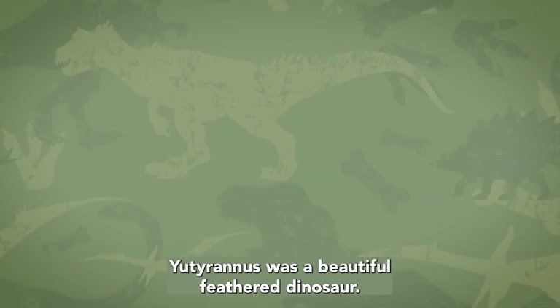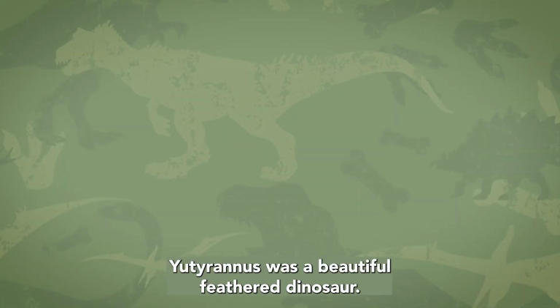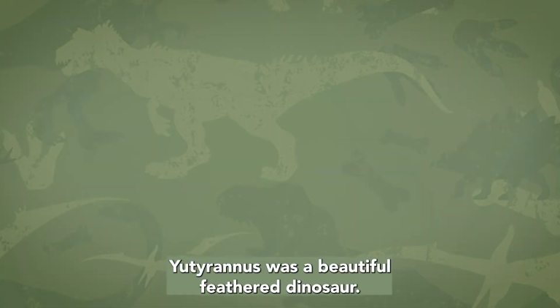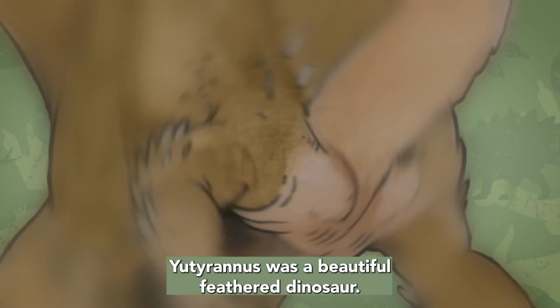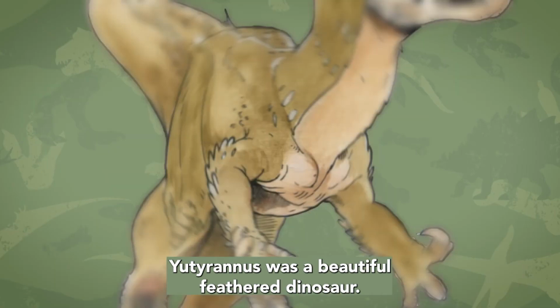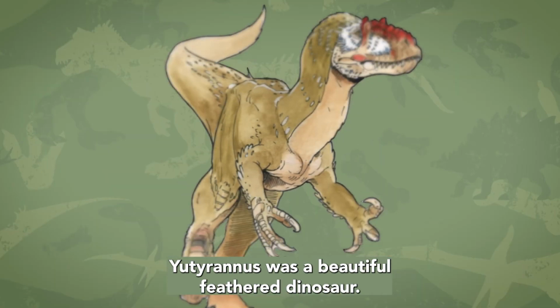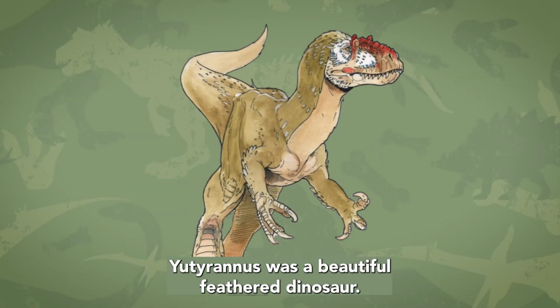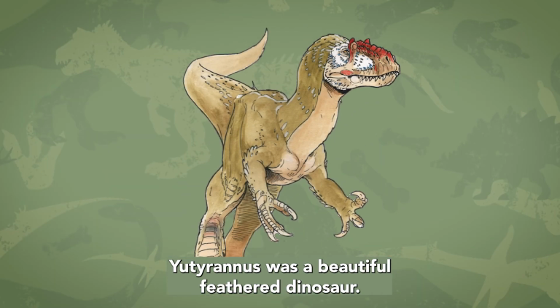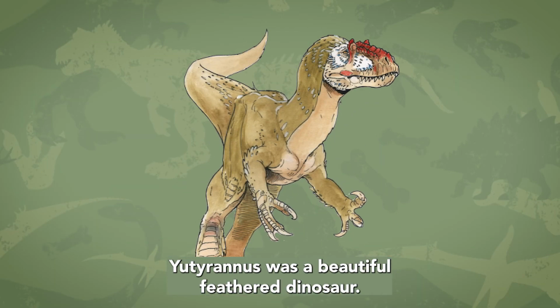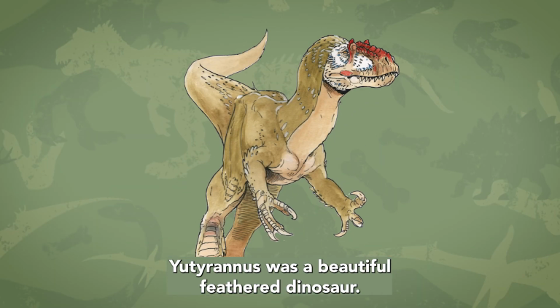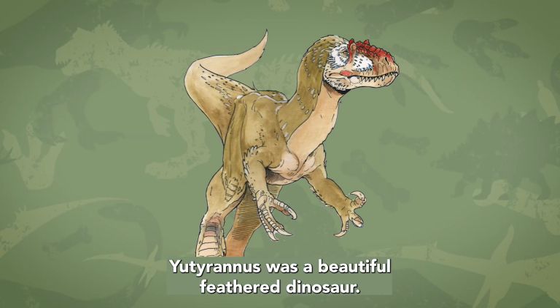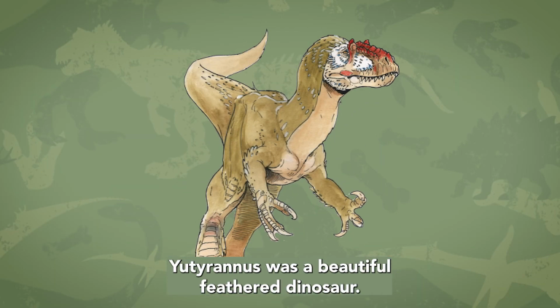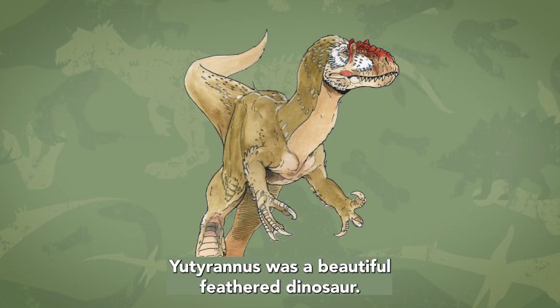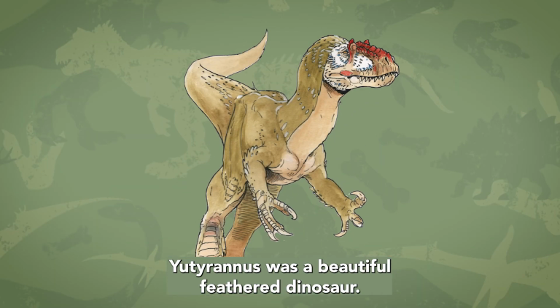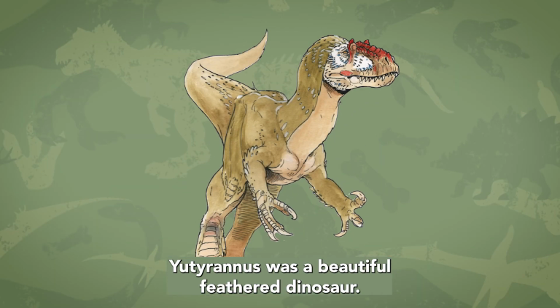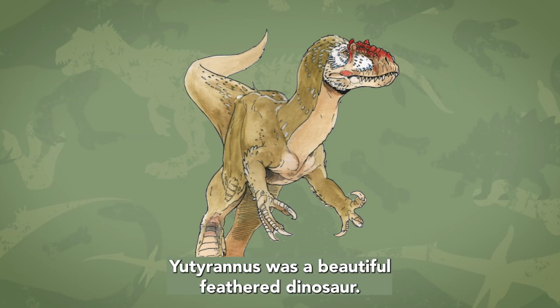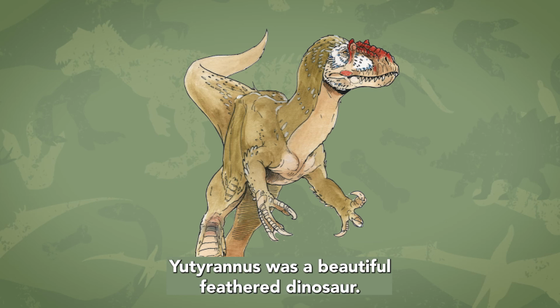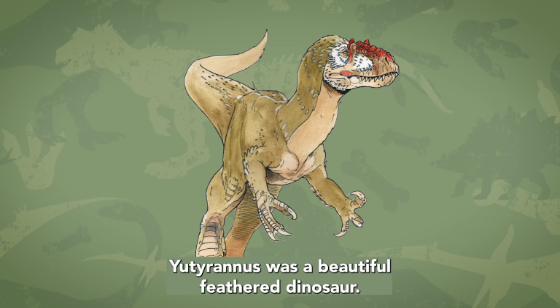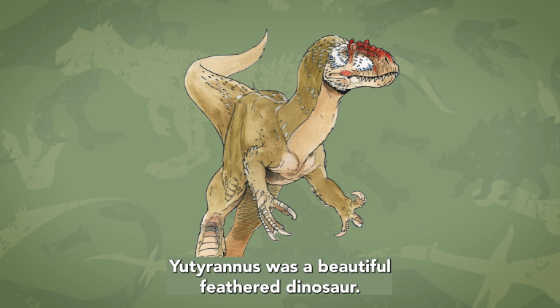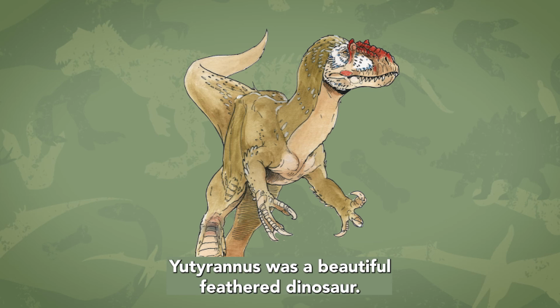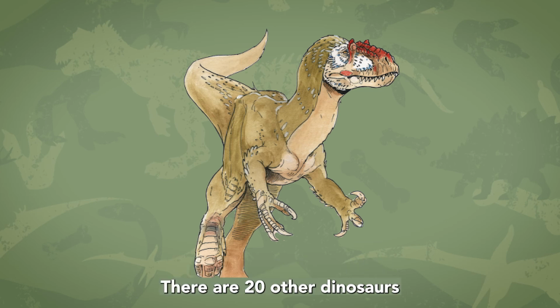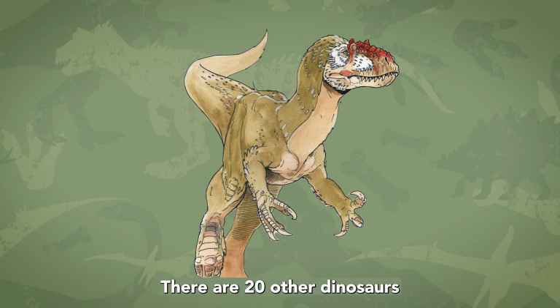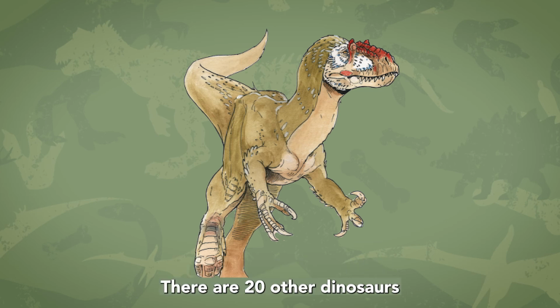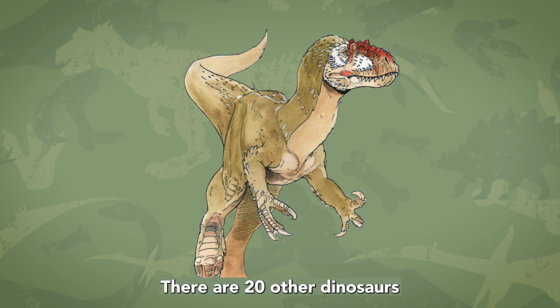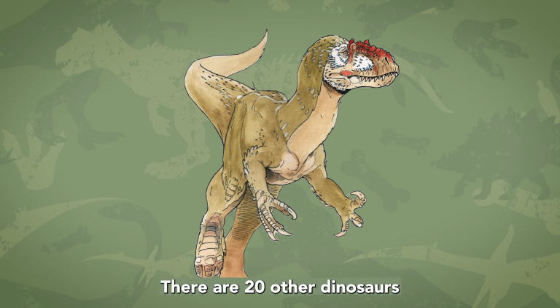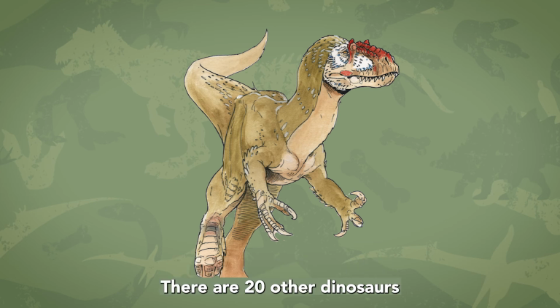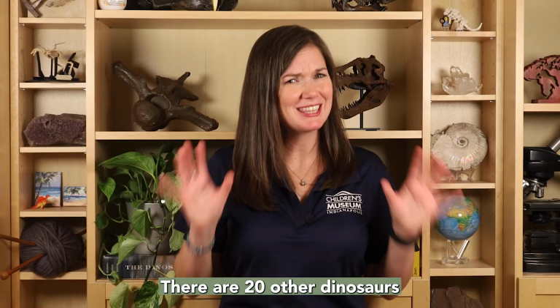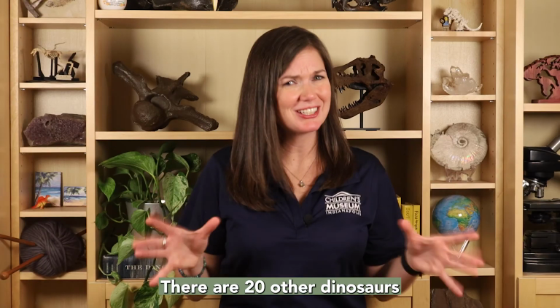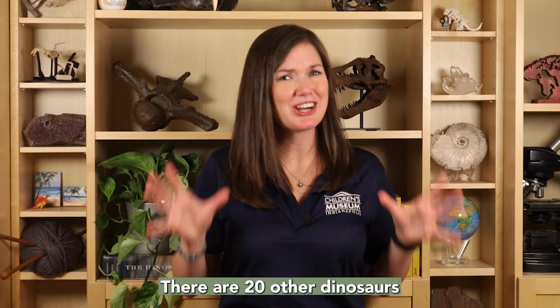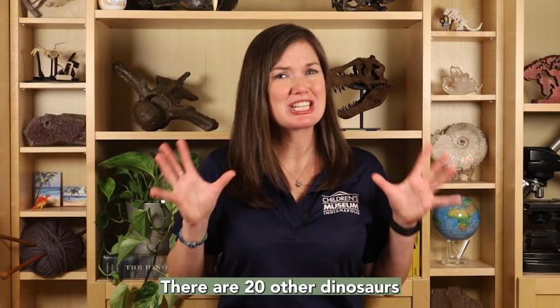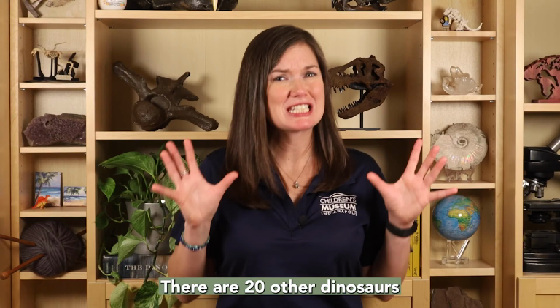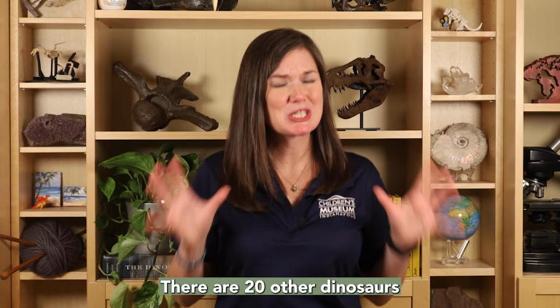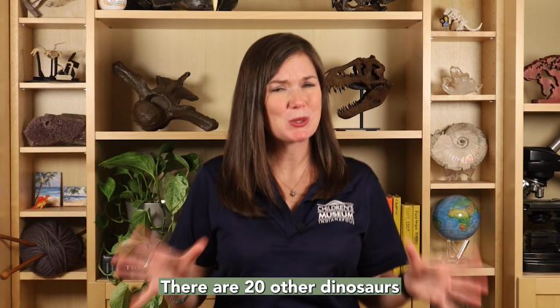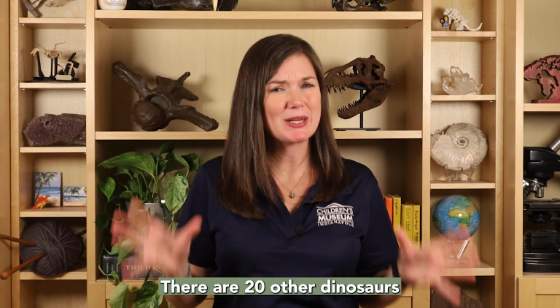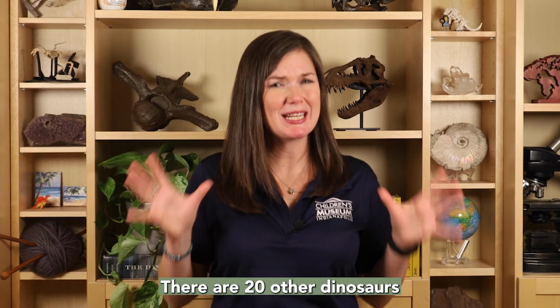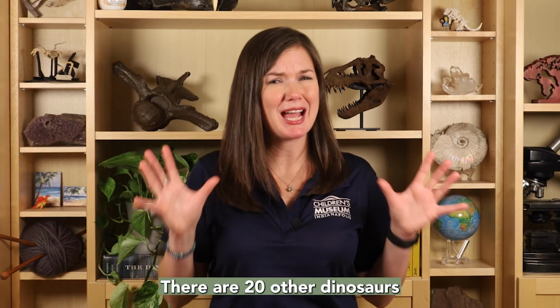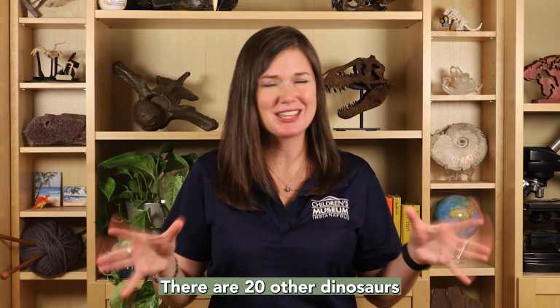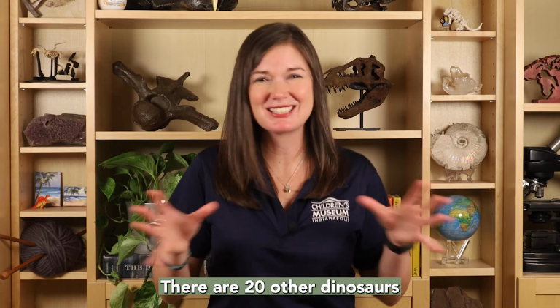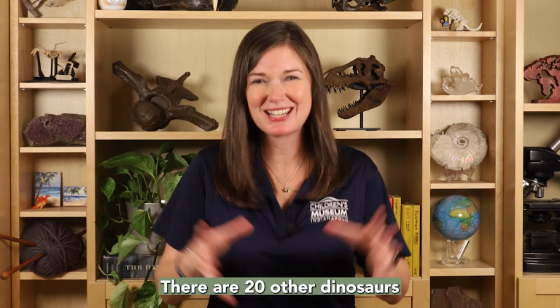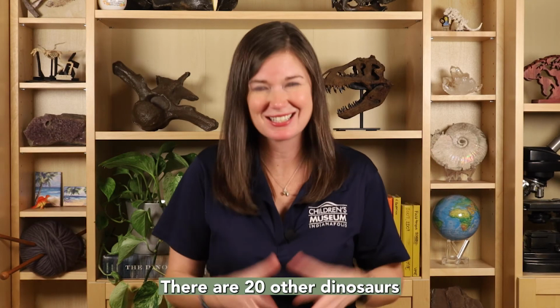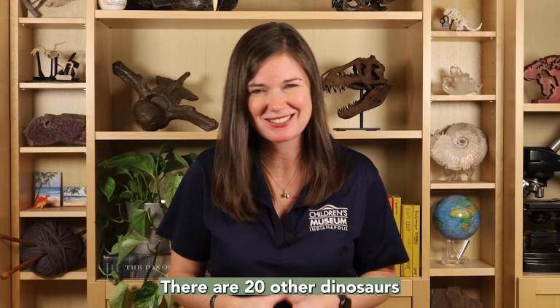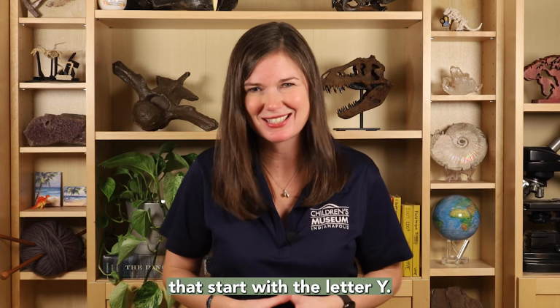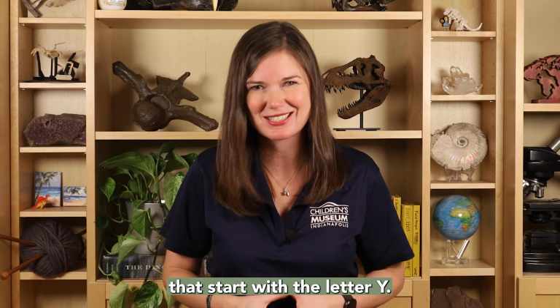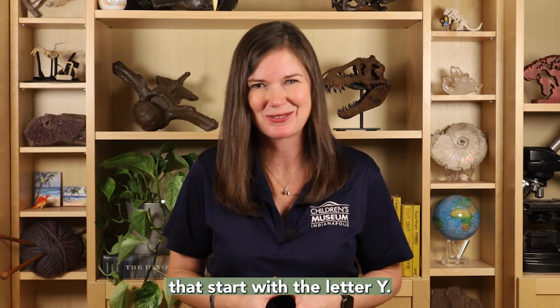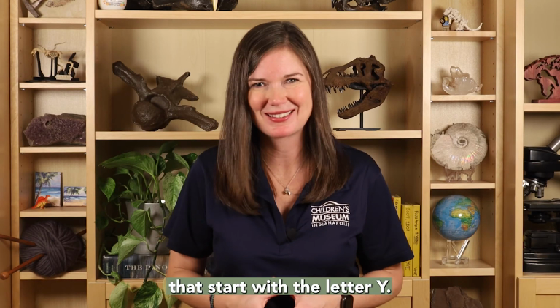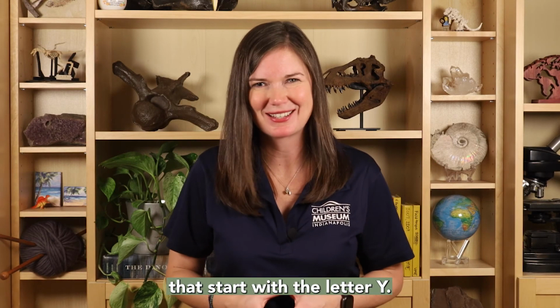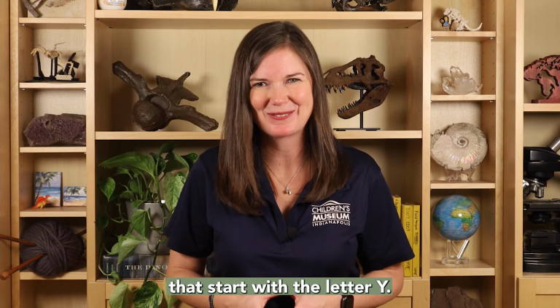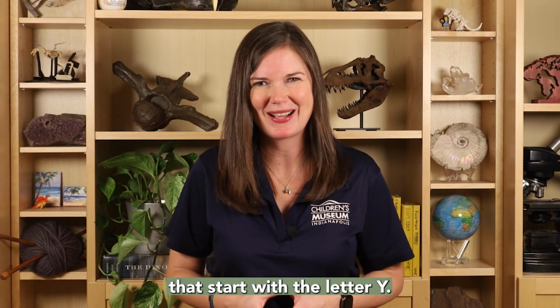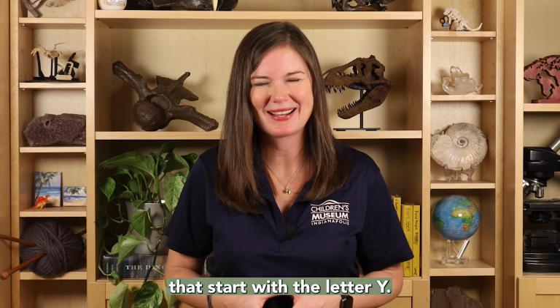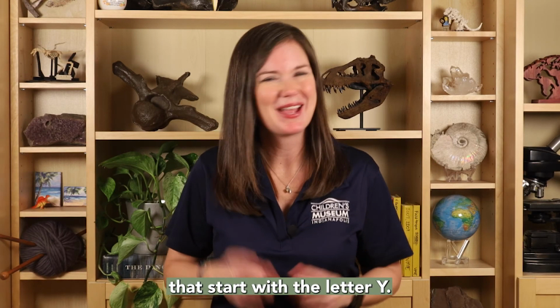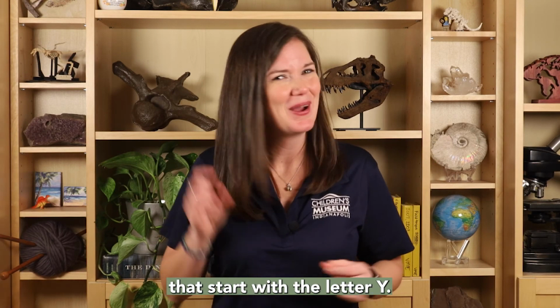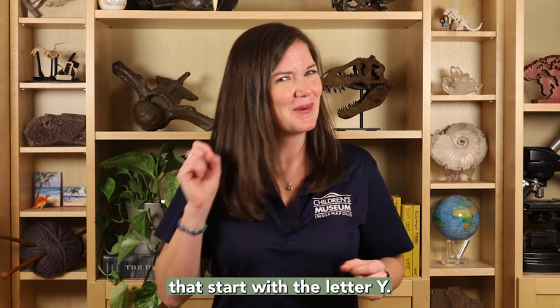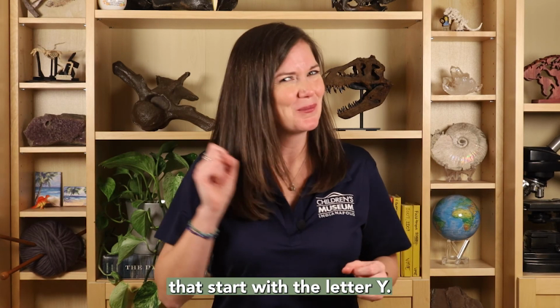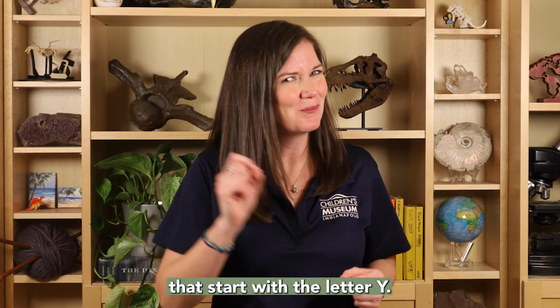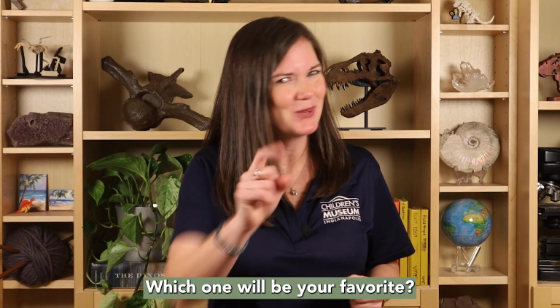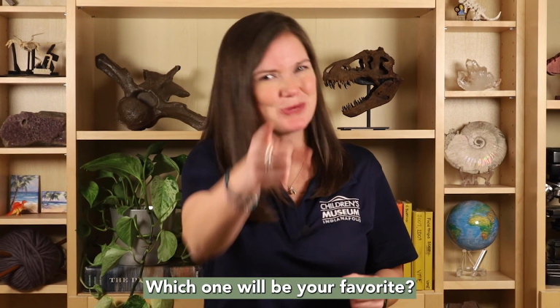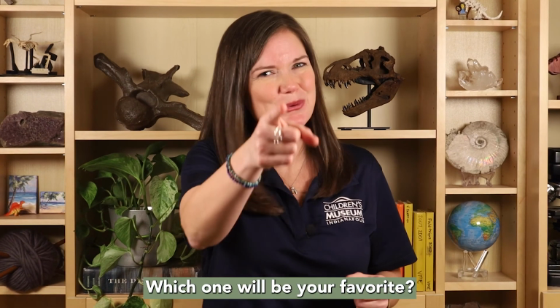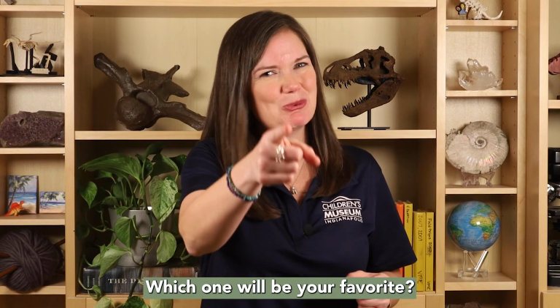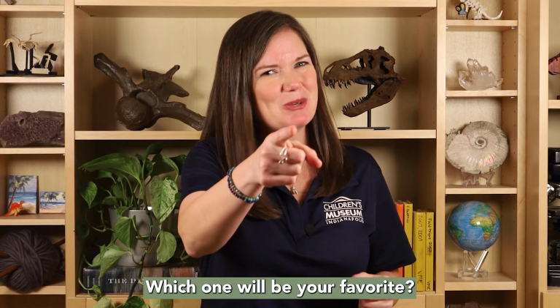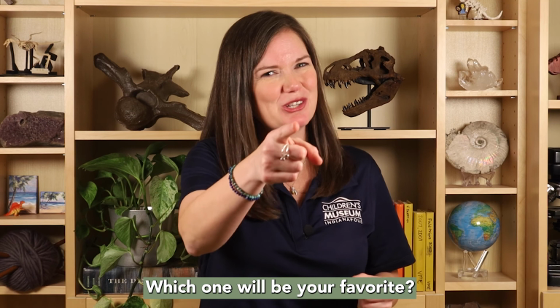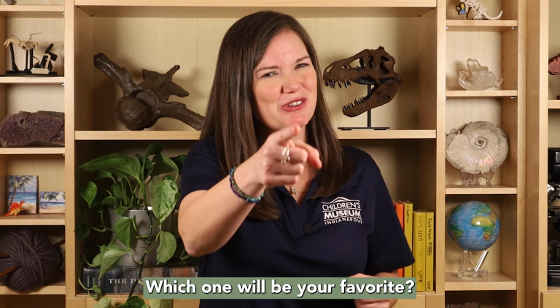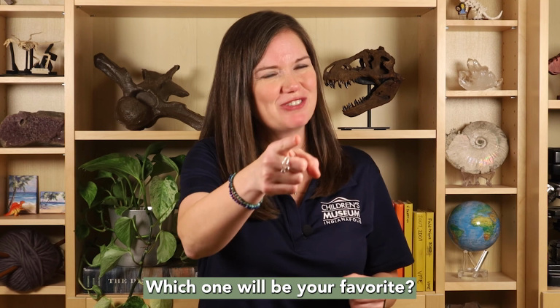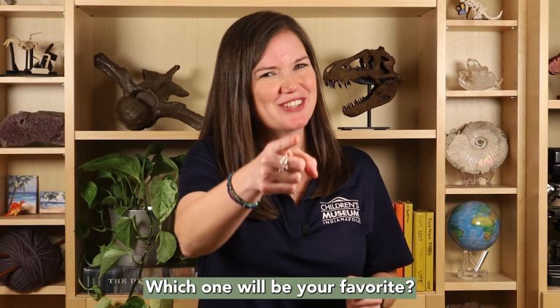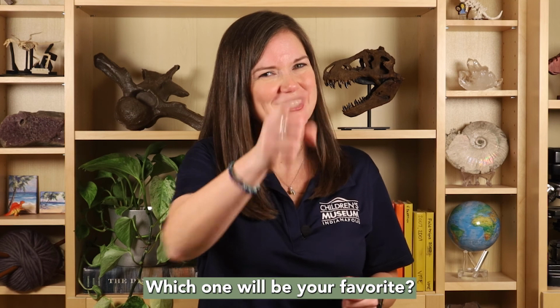Eutyranus is a beautiful feathered dinosaur. There are 20 other dinosaurs that start with the letter Y. Which one will be your favorite?